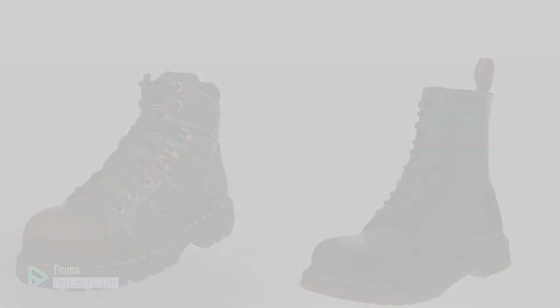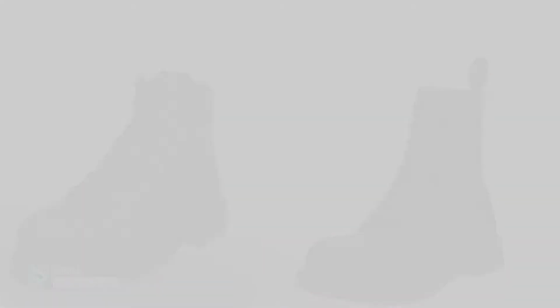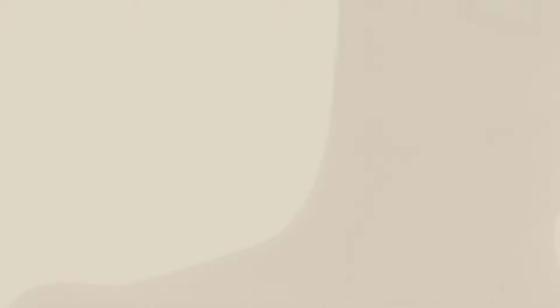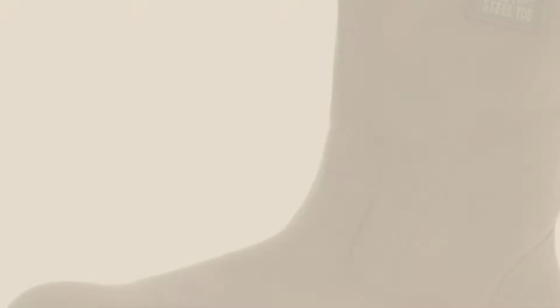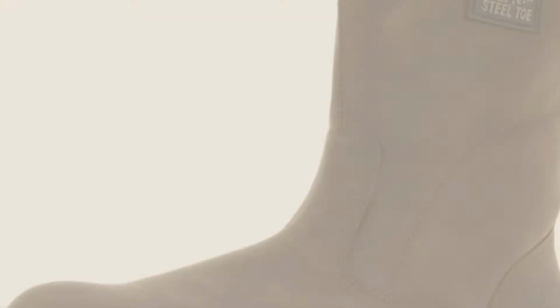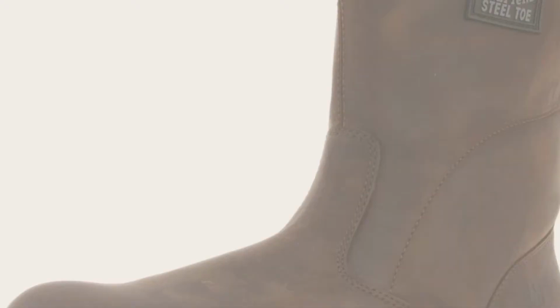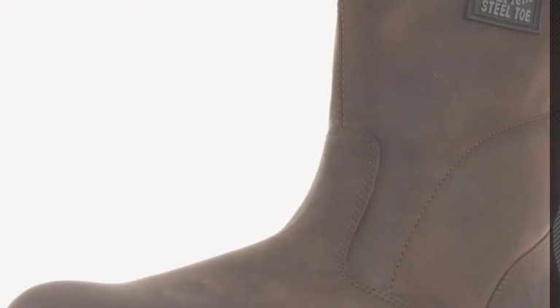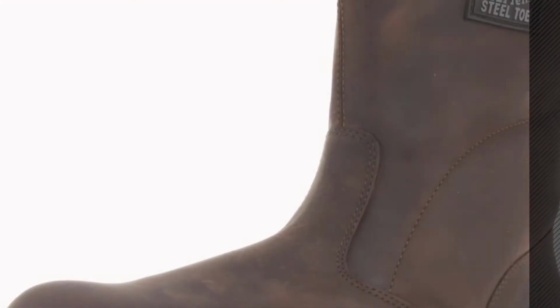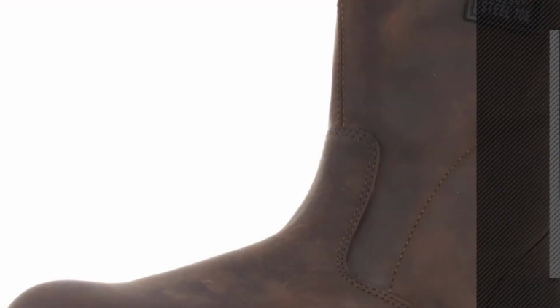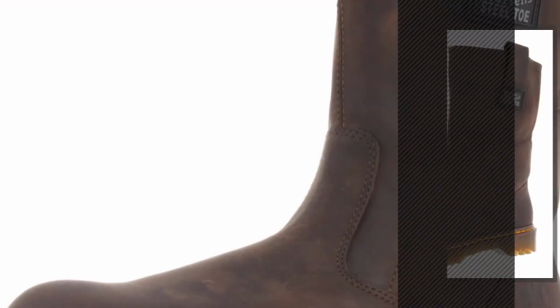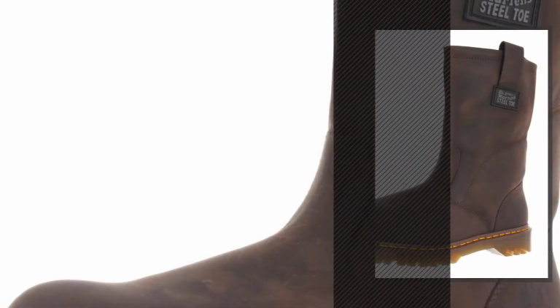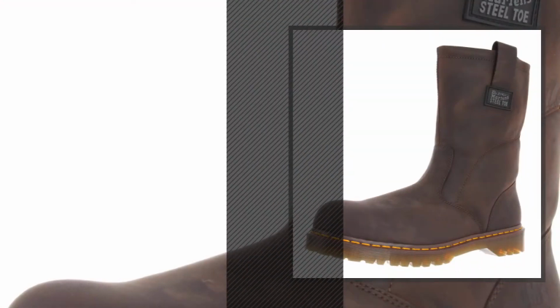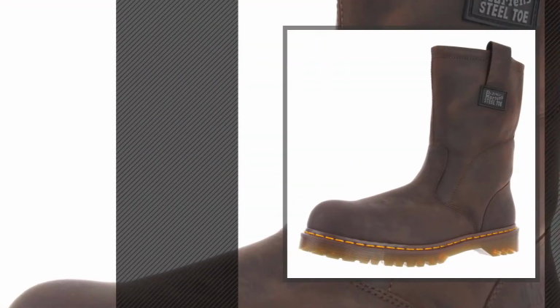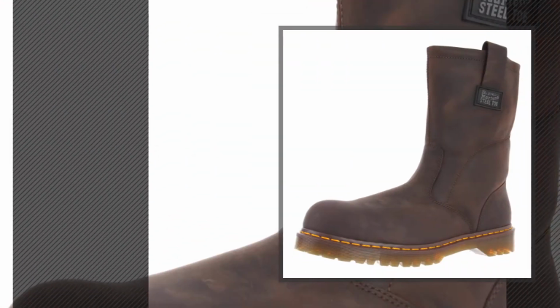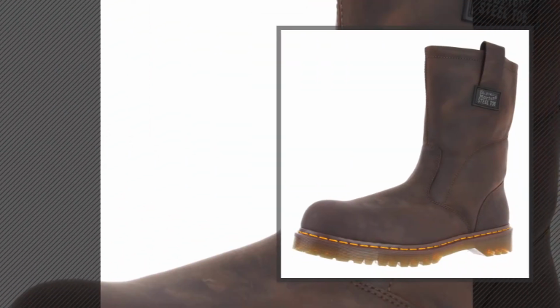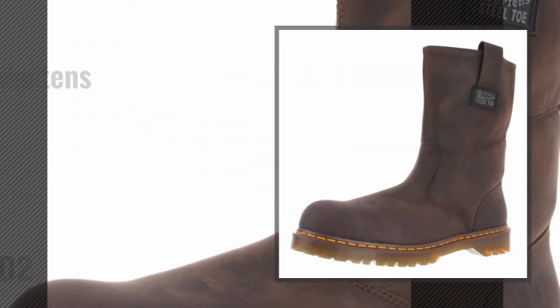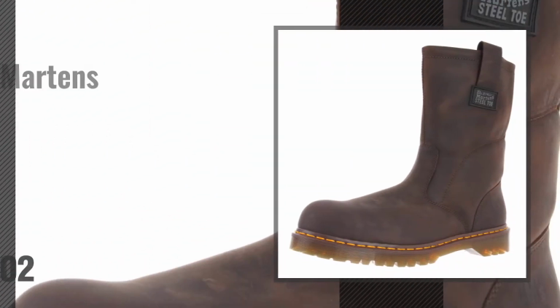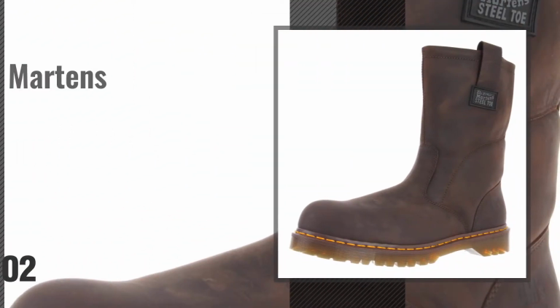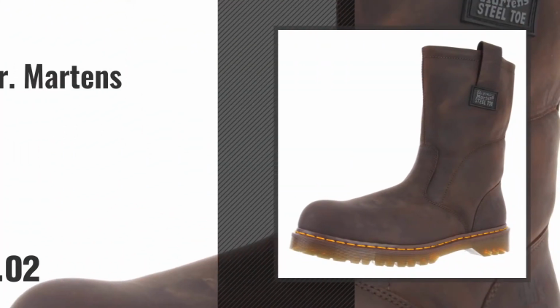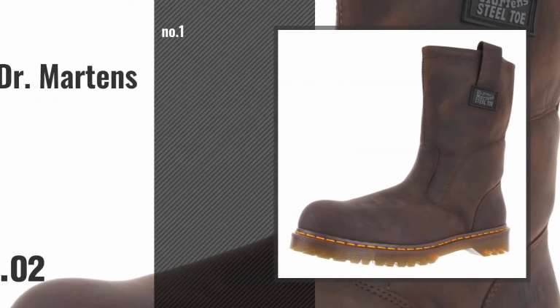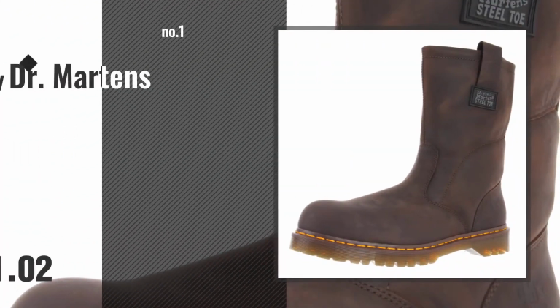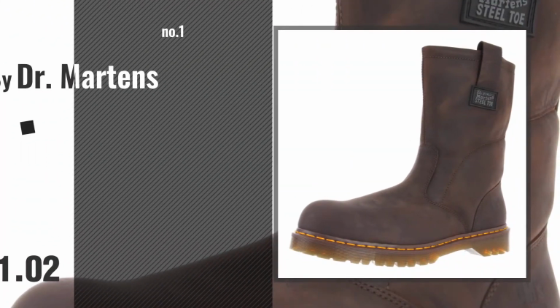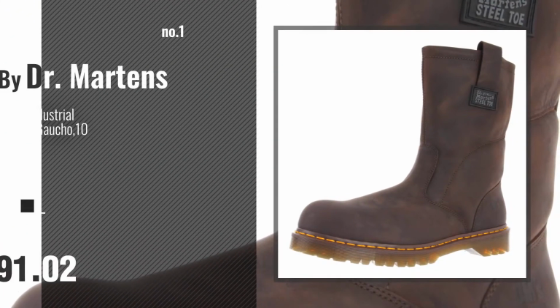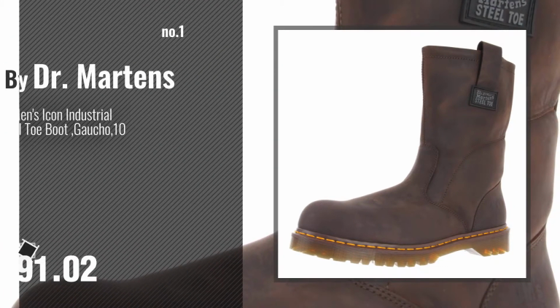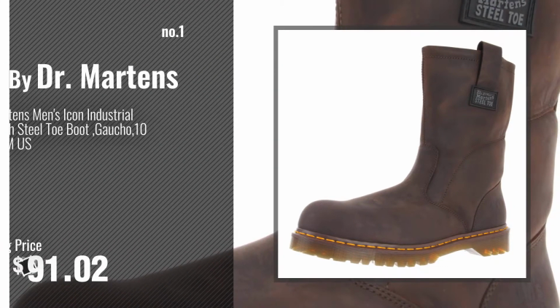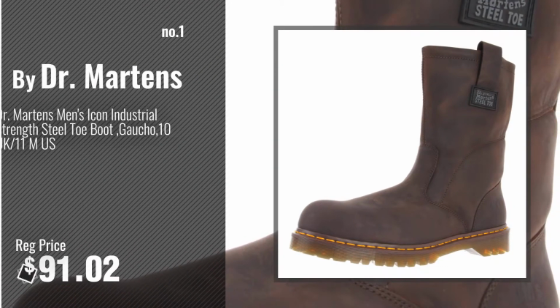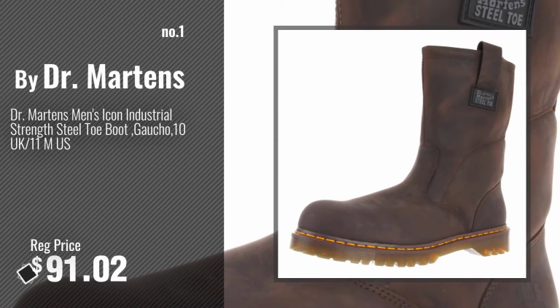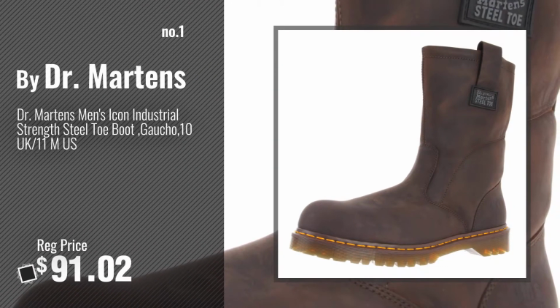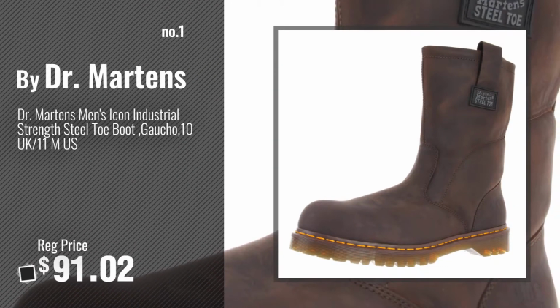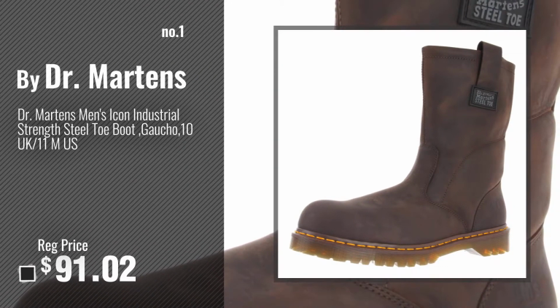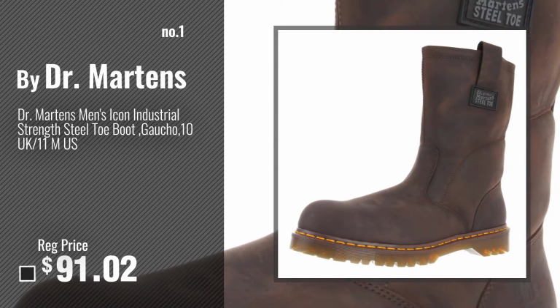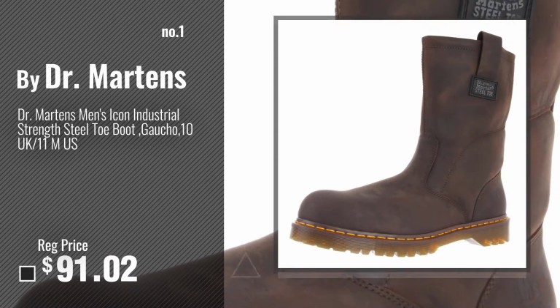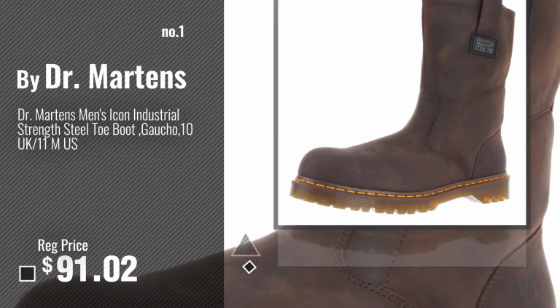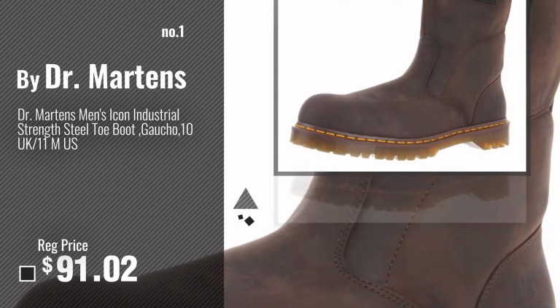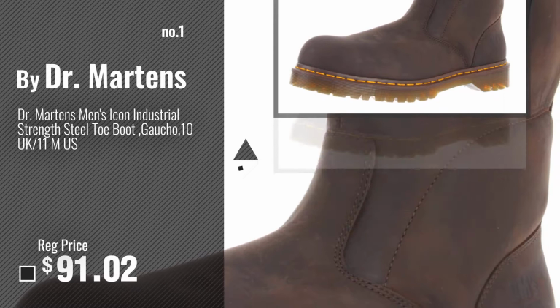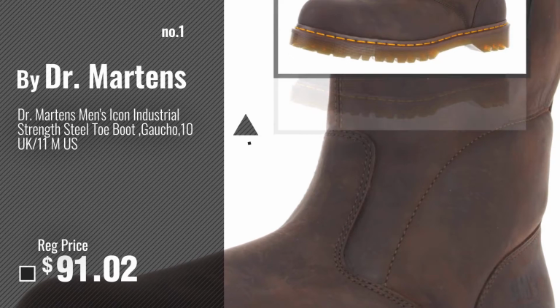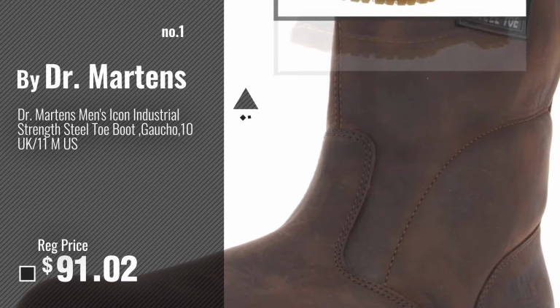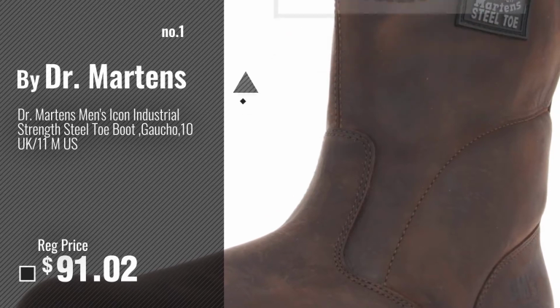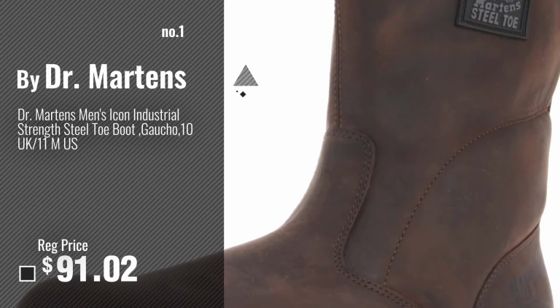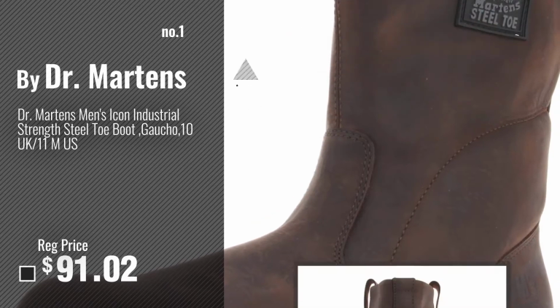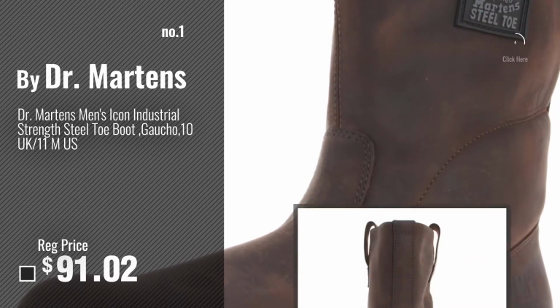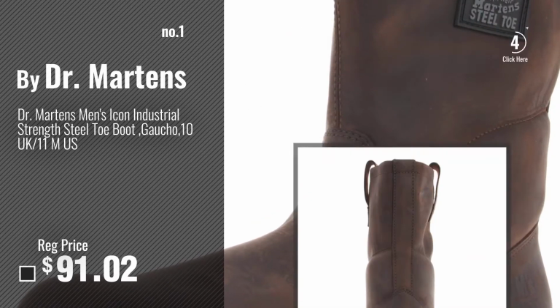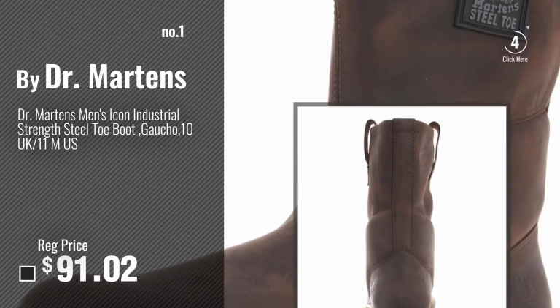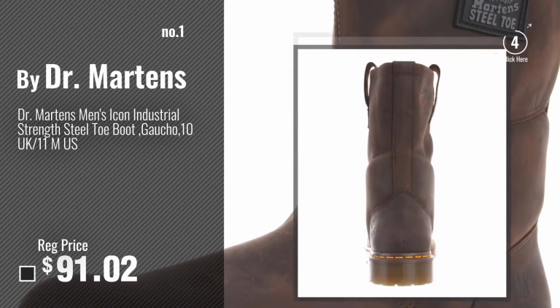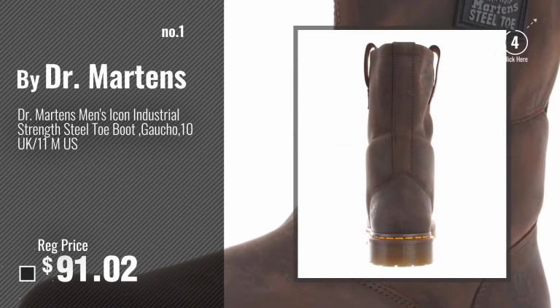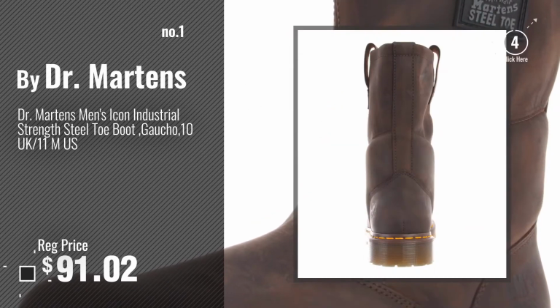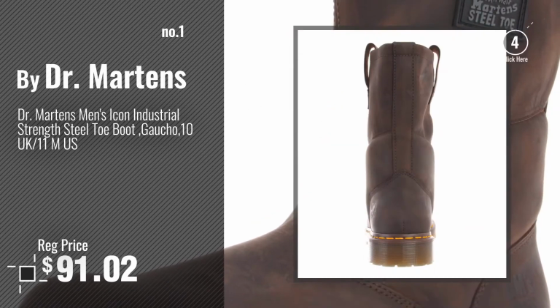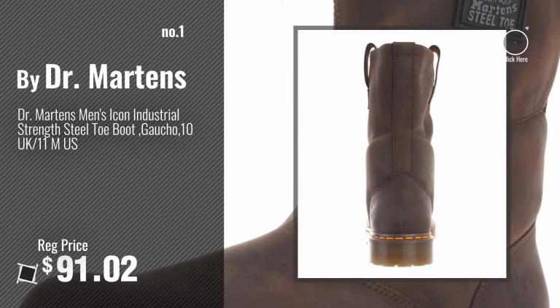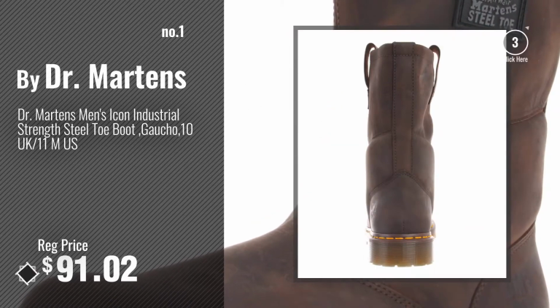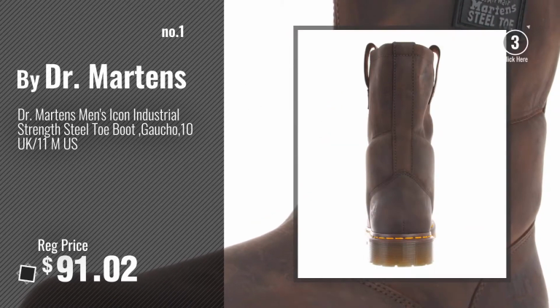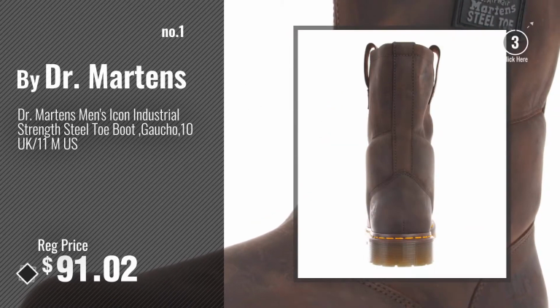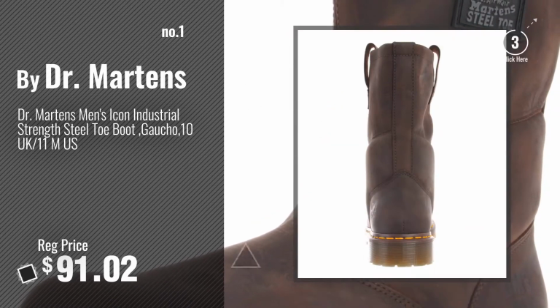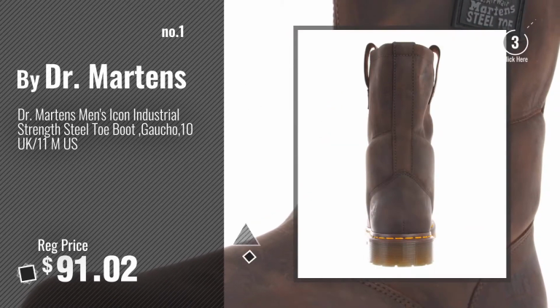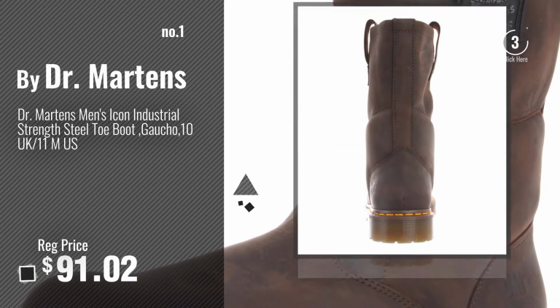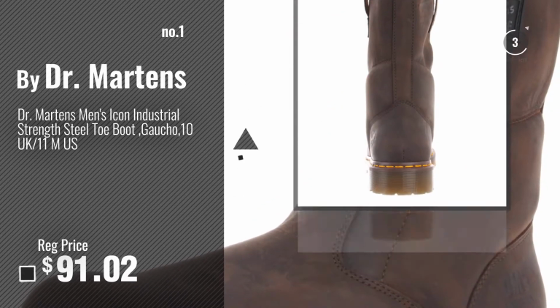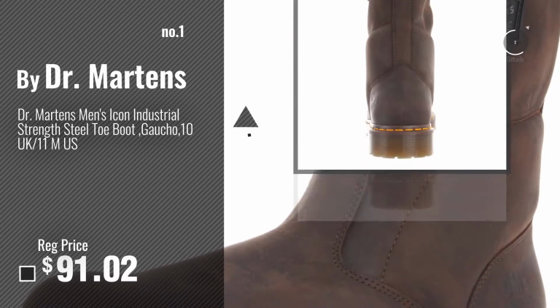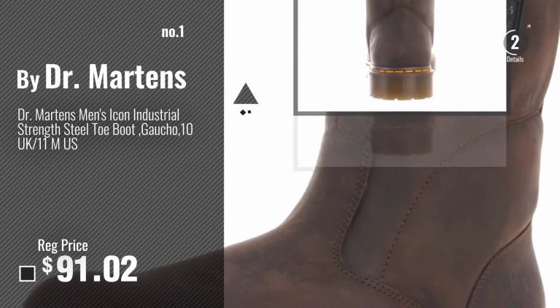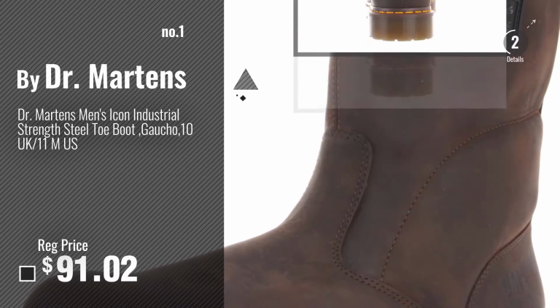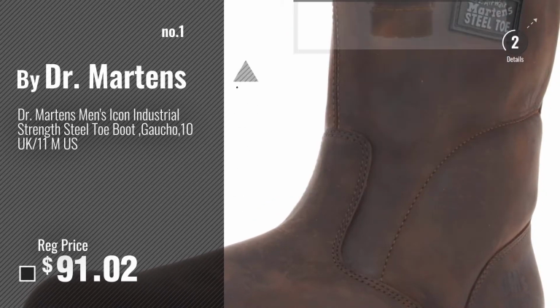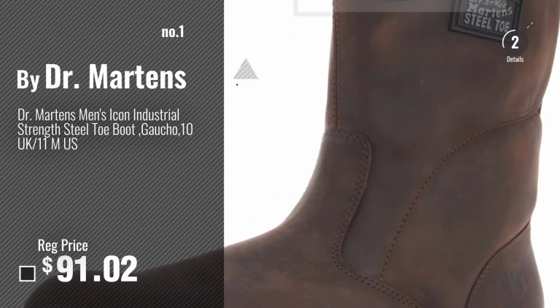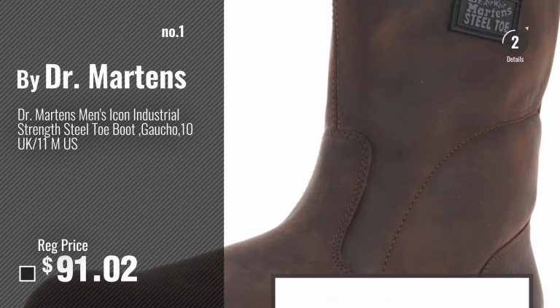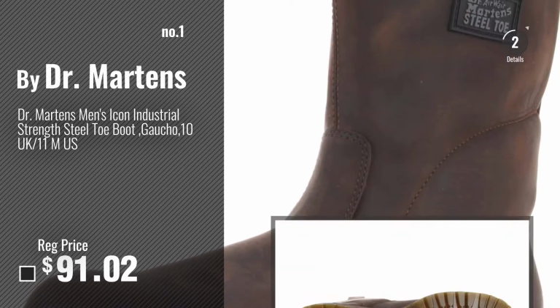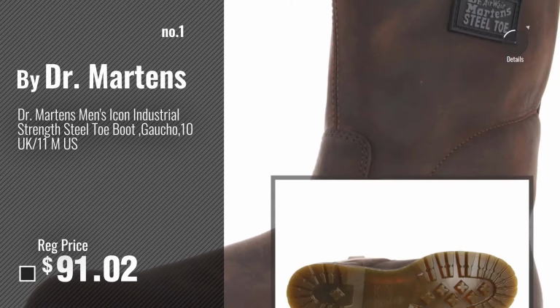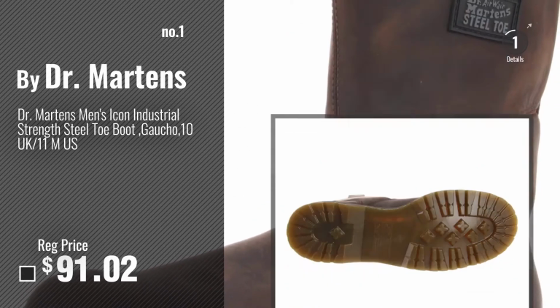Number 1, Most Popular, by Dr. Martens. Watch this video, choose your favorite.